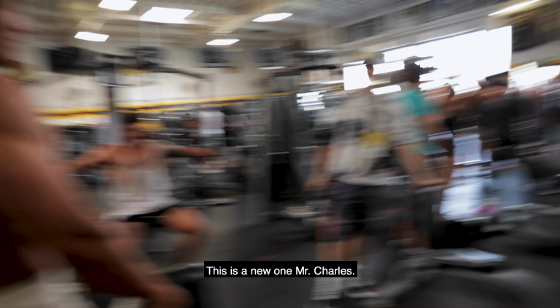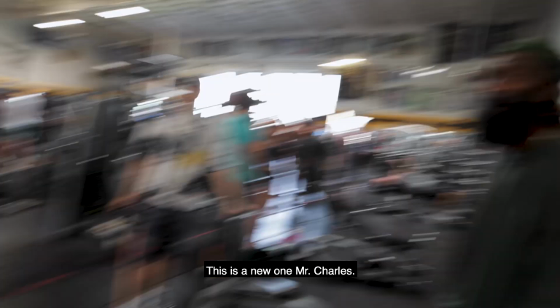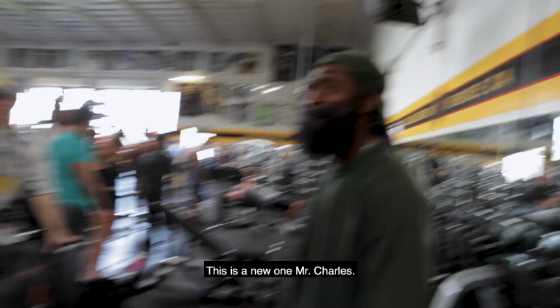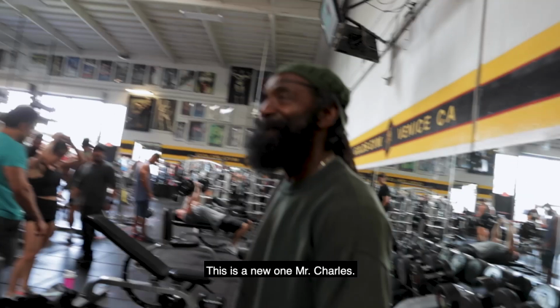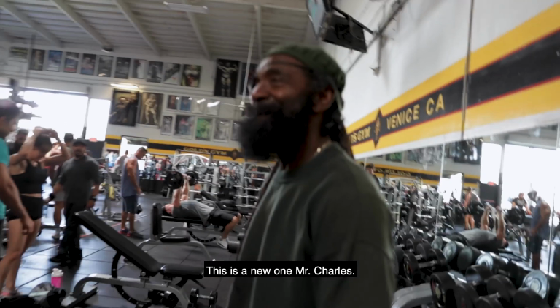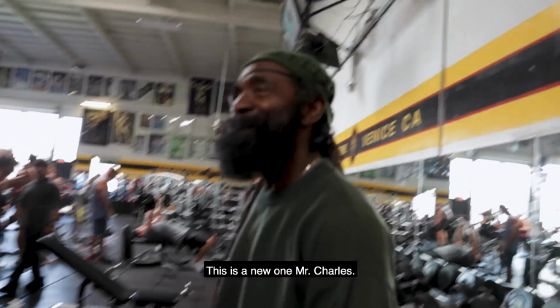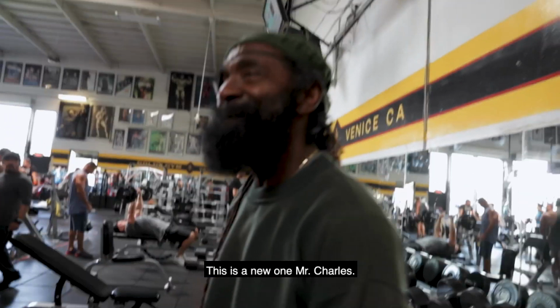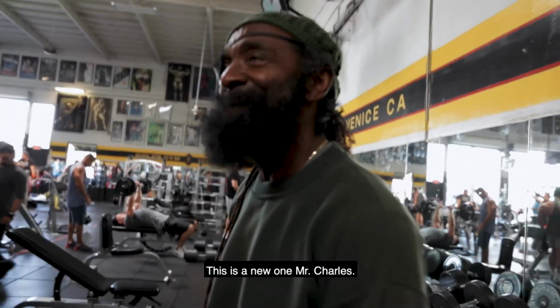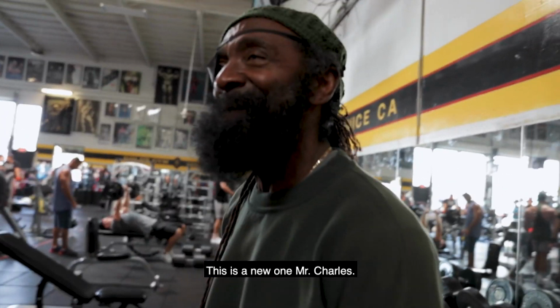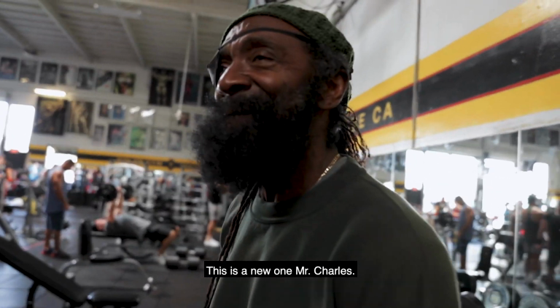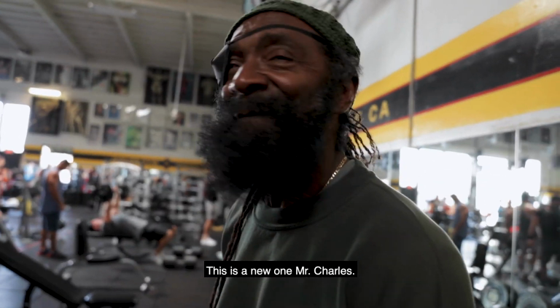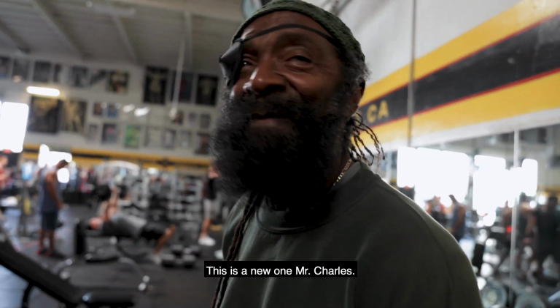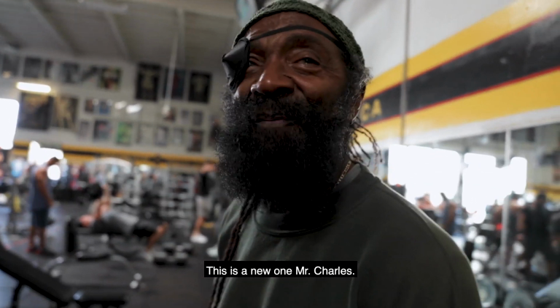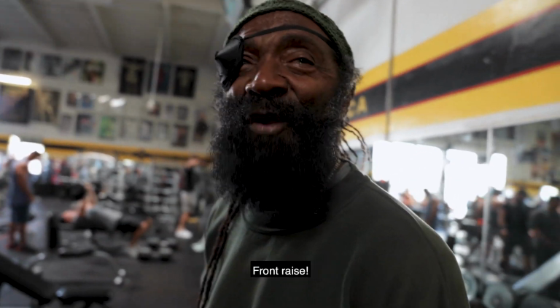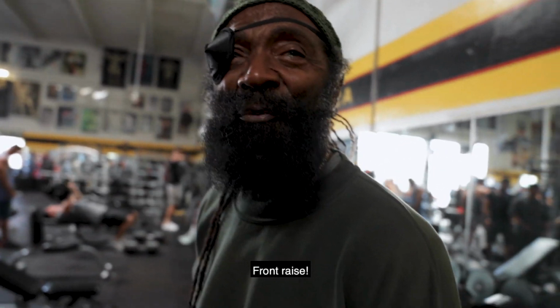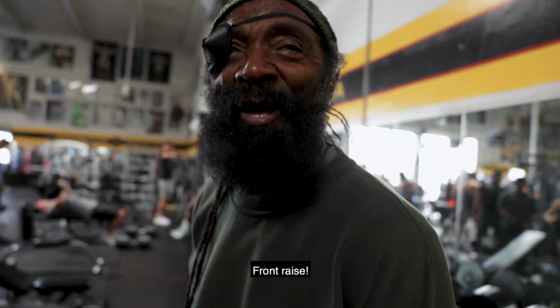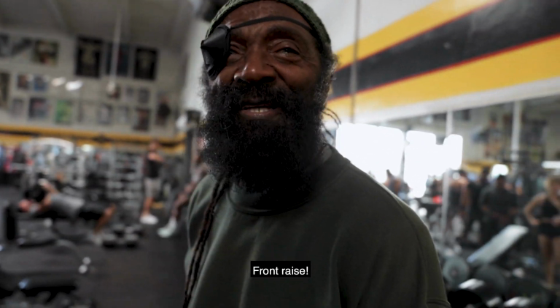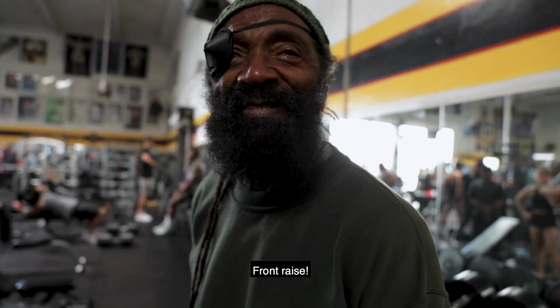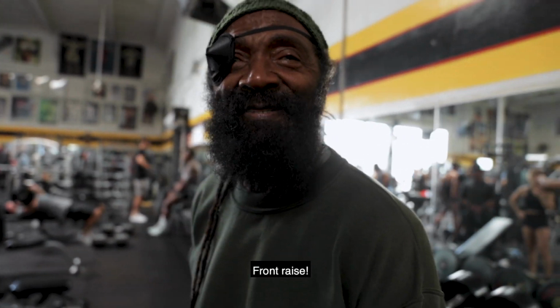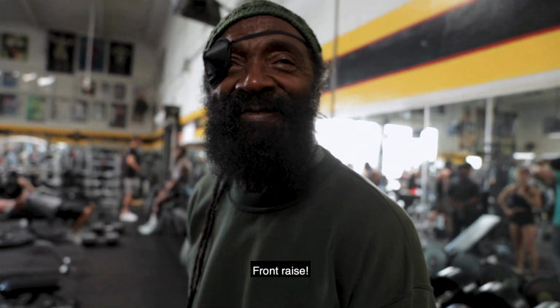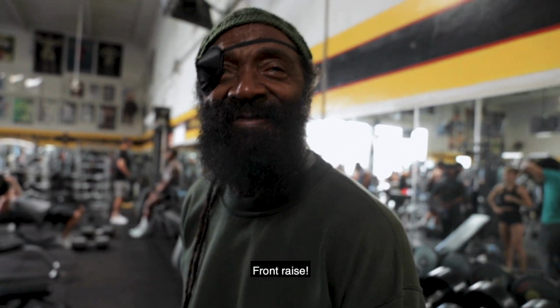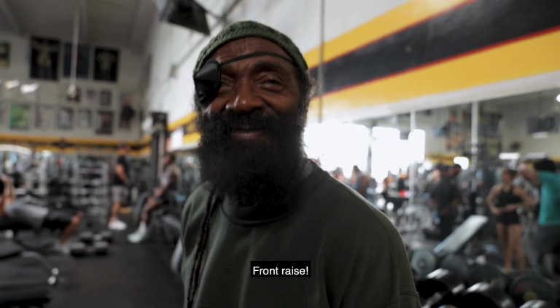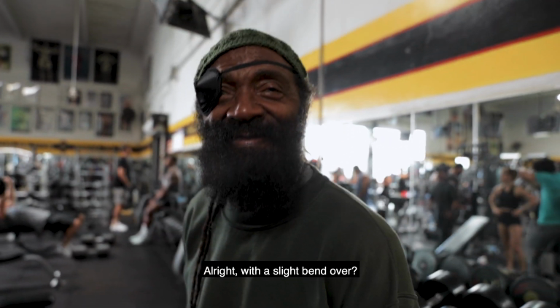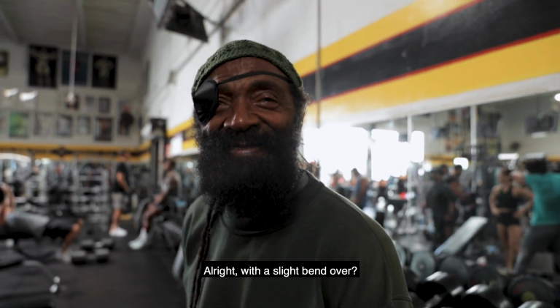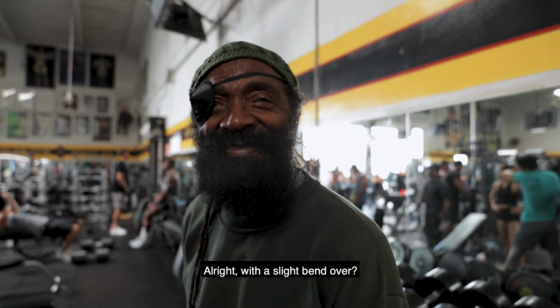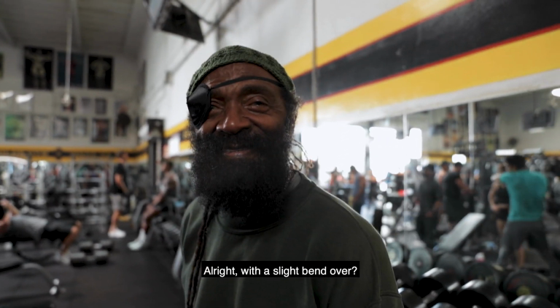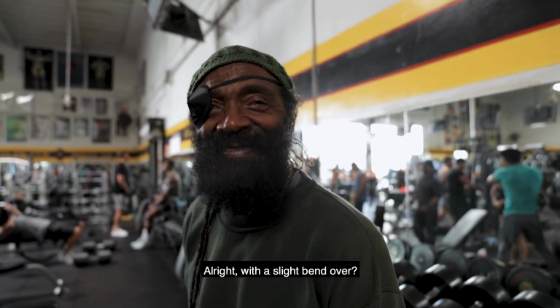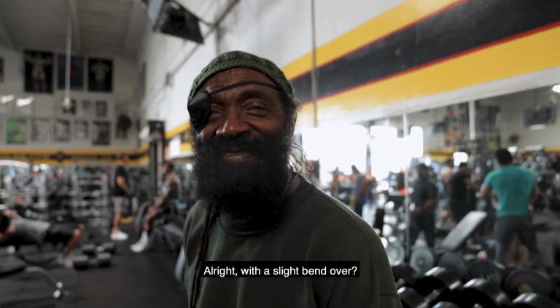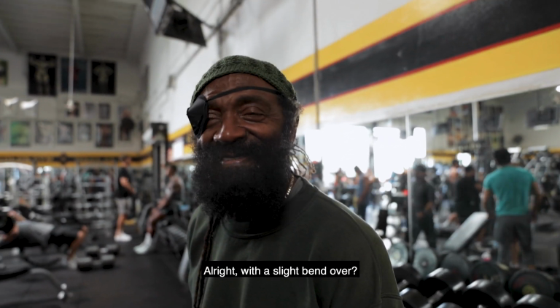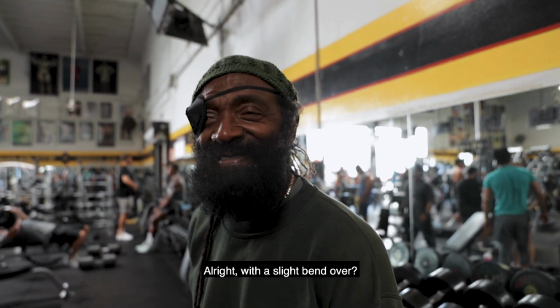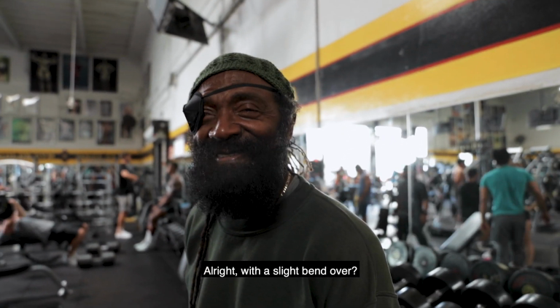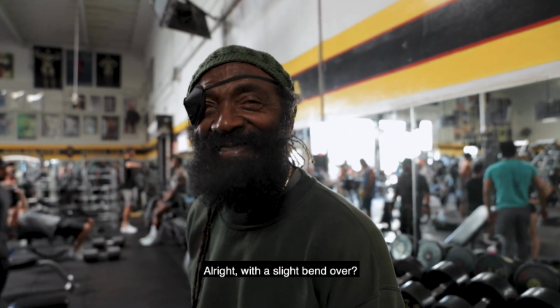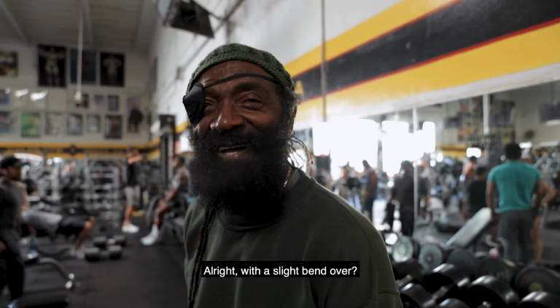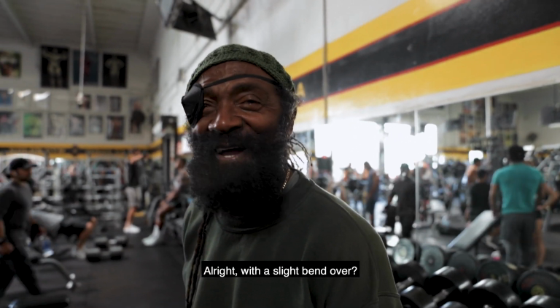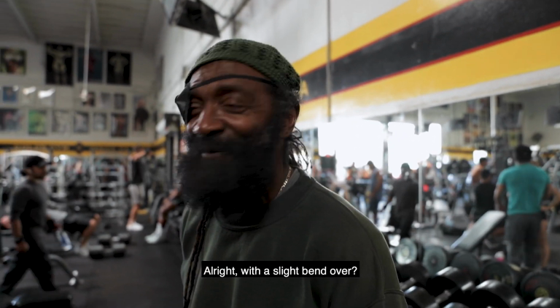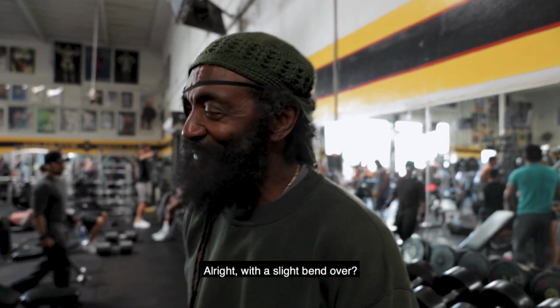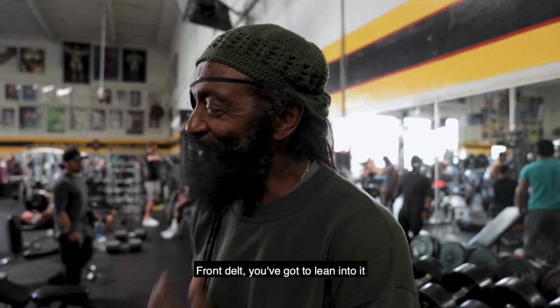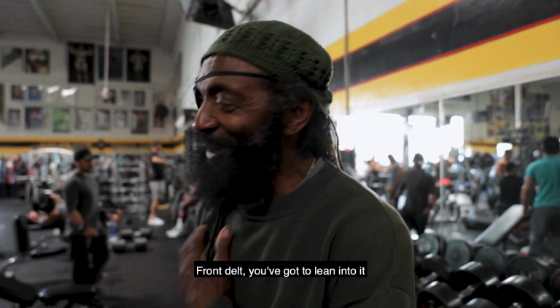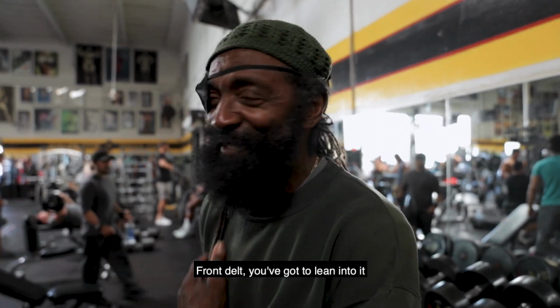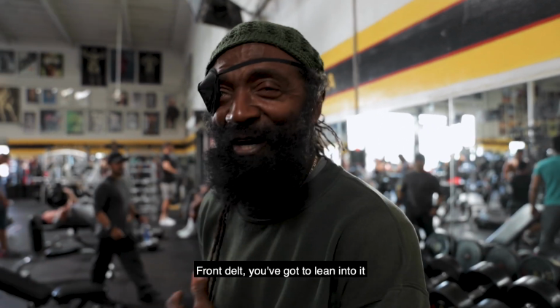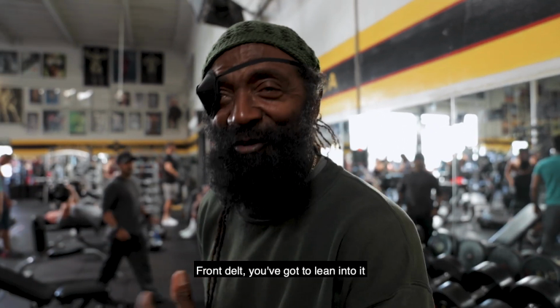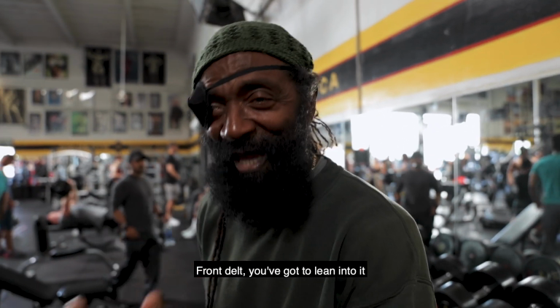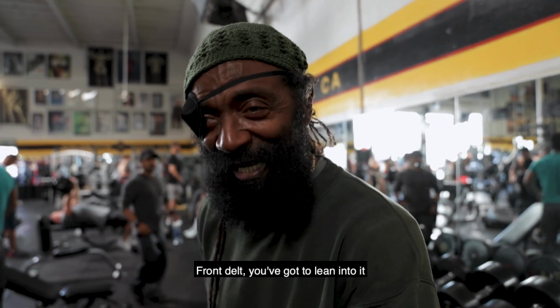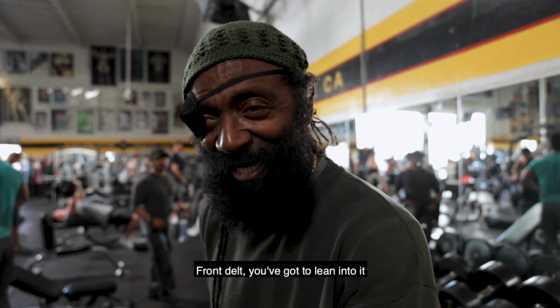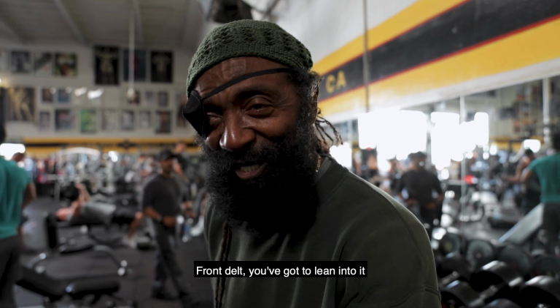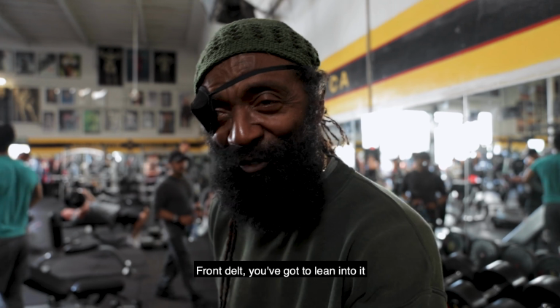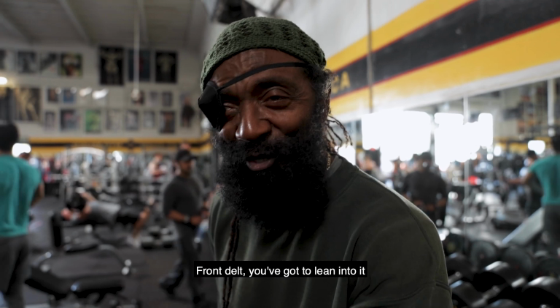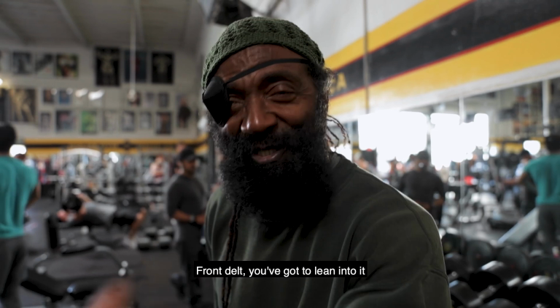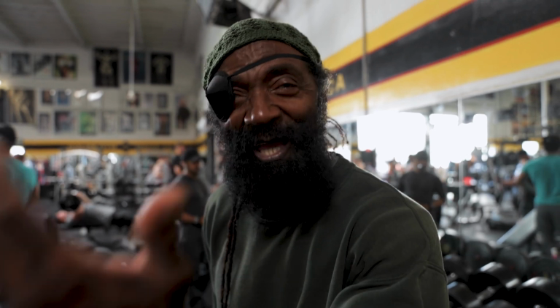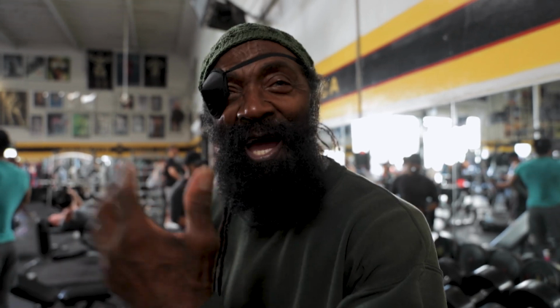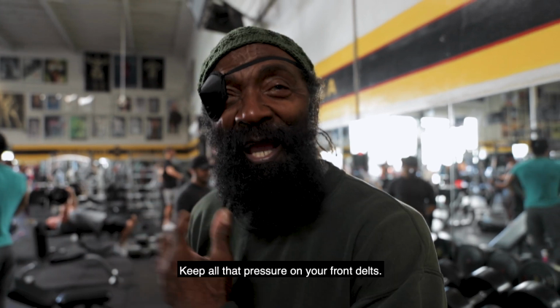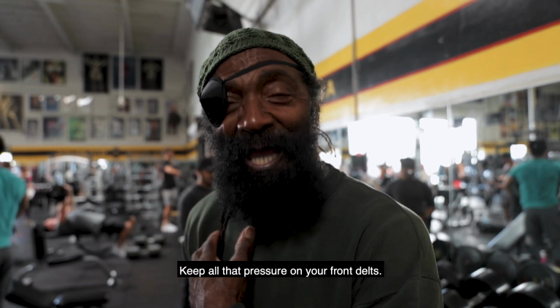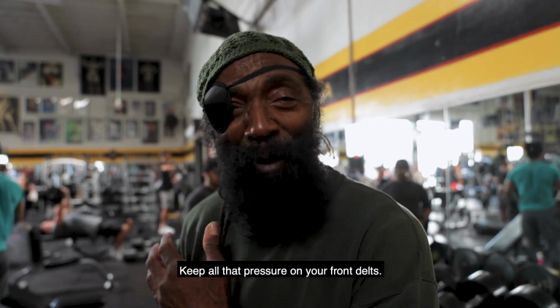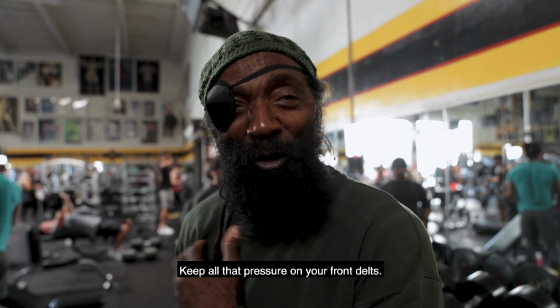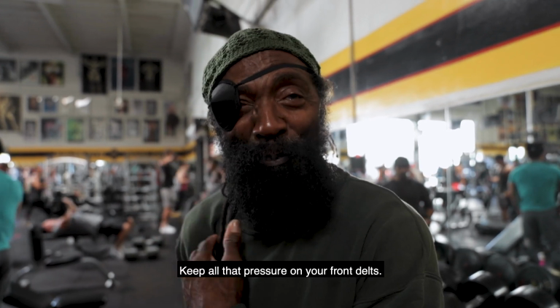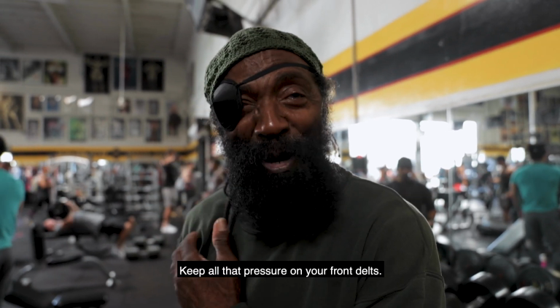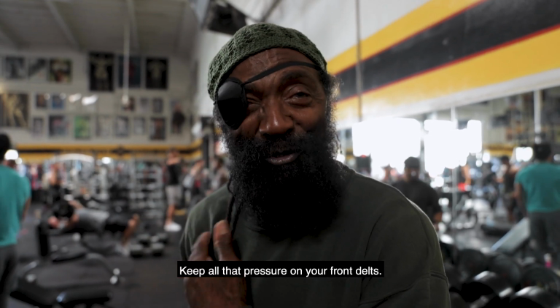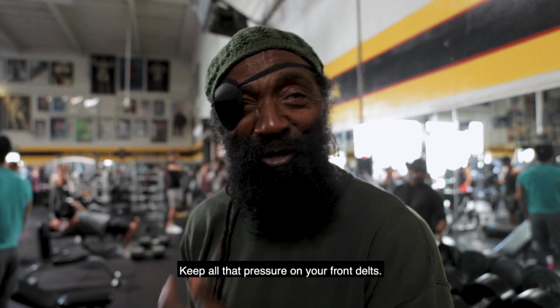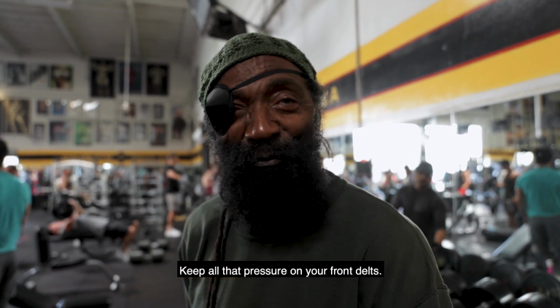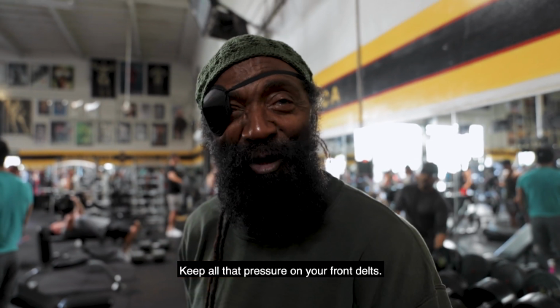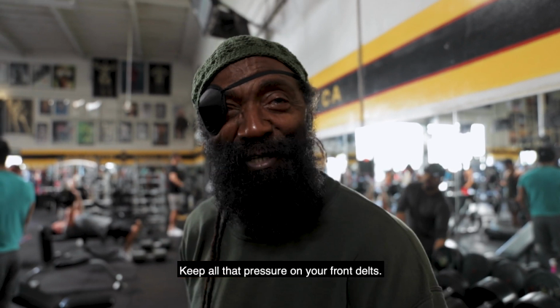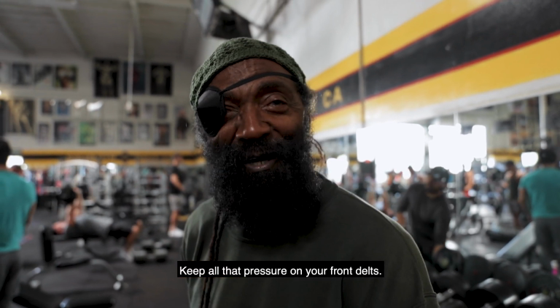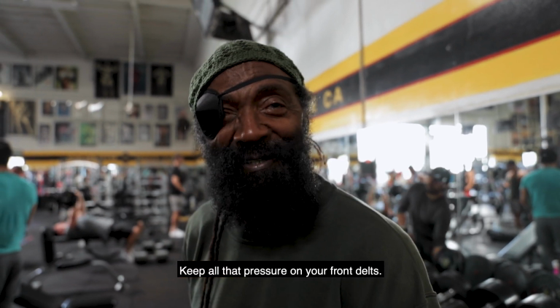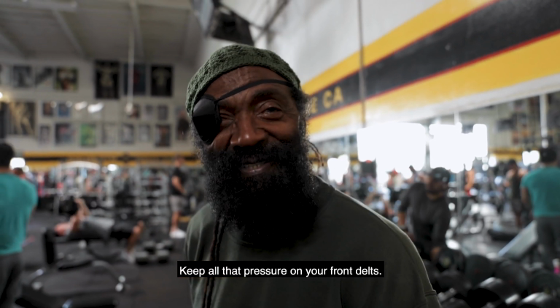This is a new one, Mr. Charles — front raise. Alright, with a slight bend over. Front delt, you gotta lean into it, keep all the pressure on your front delts.